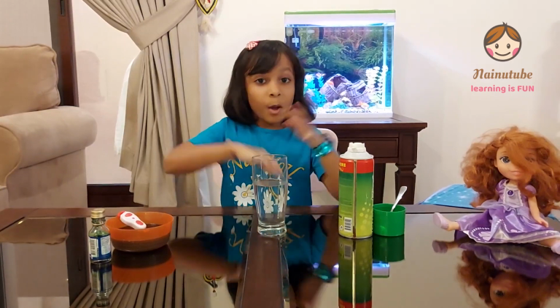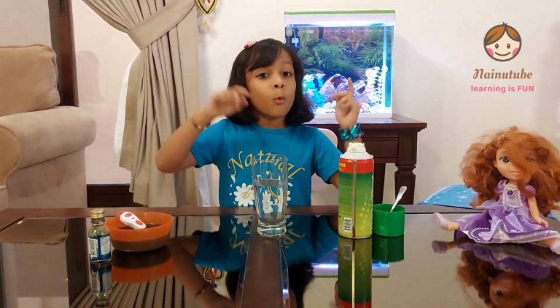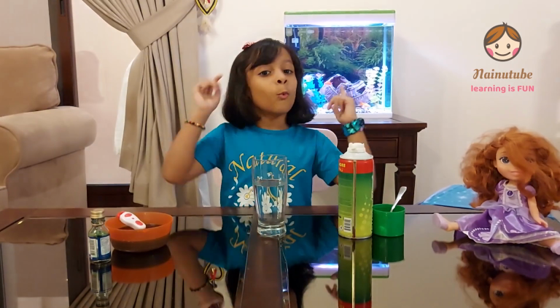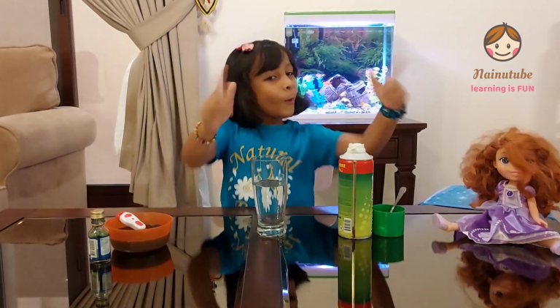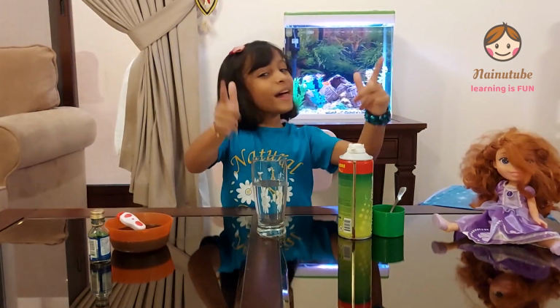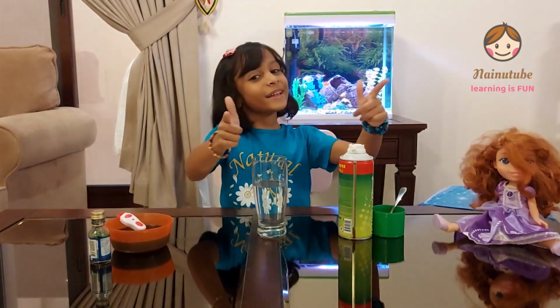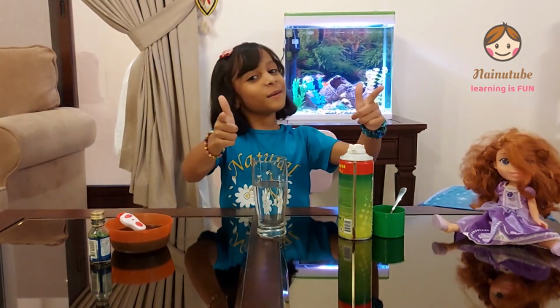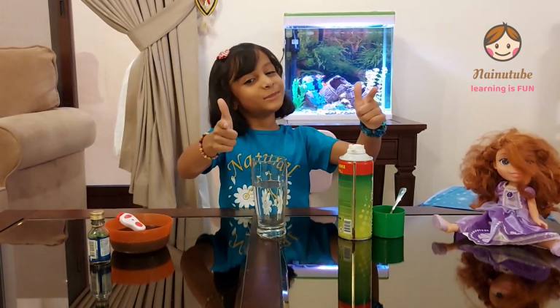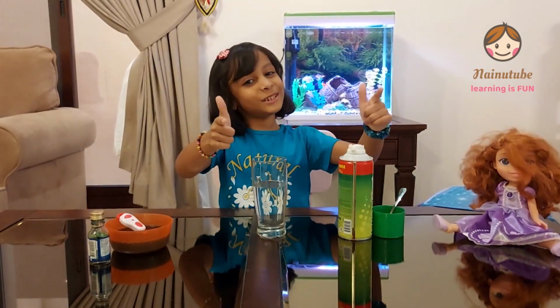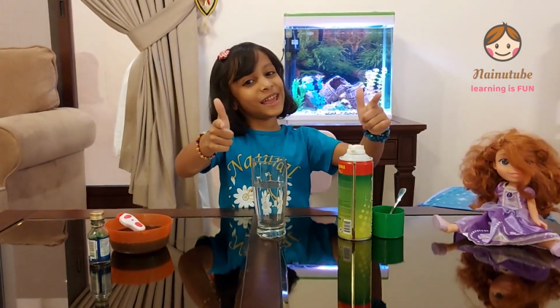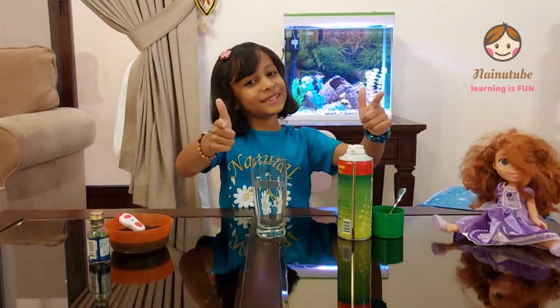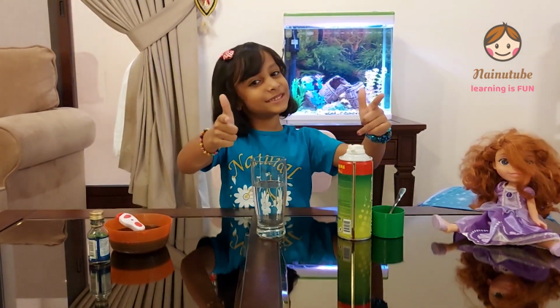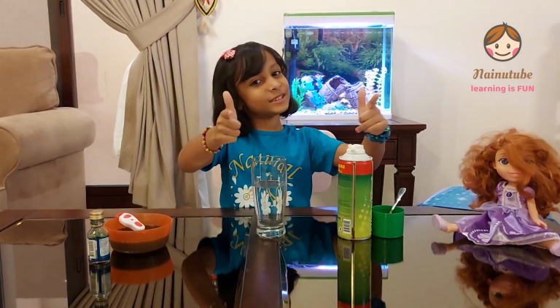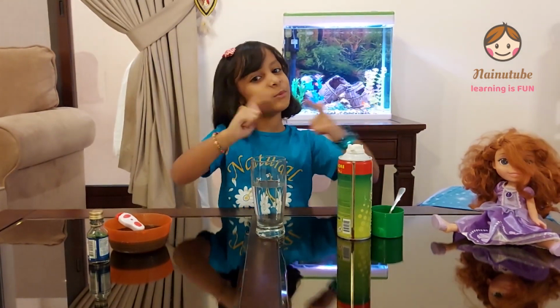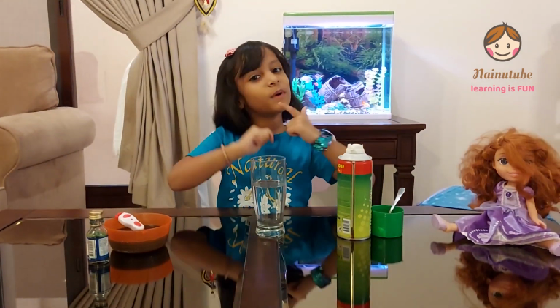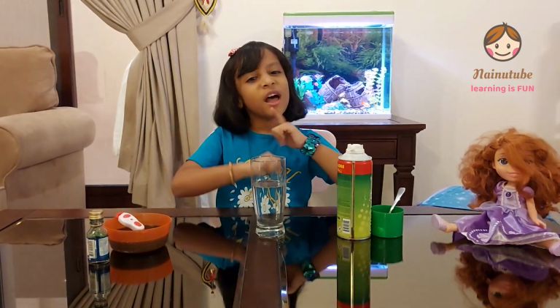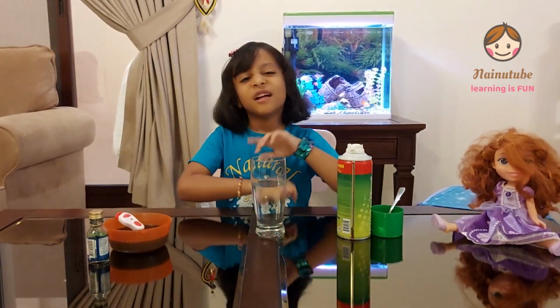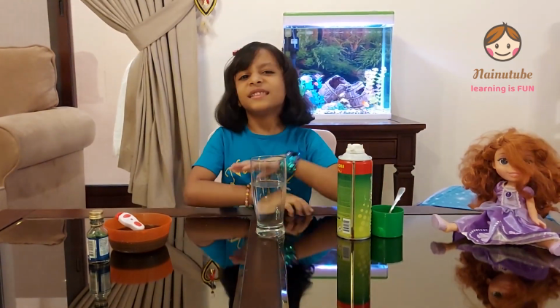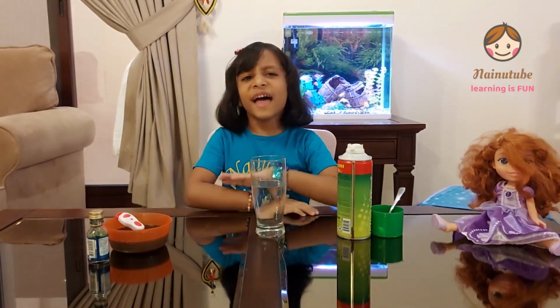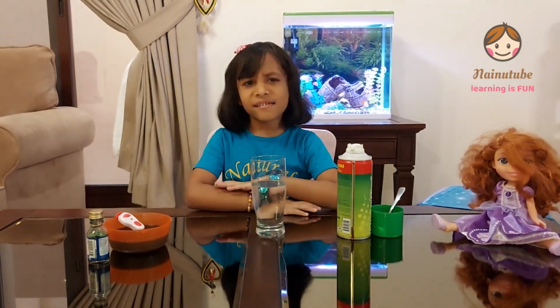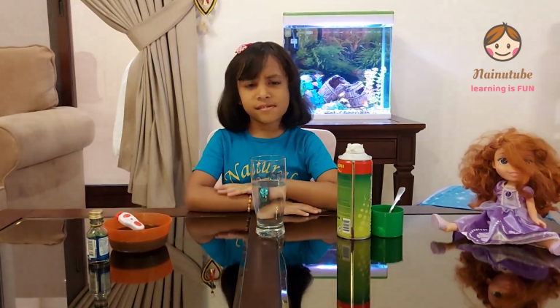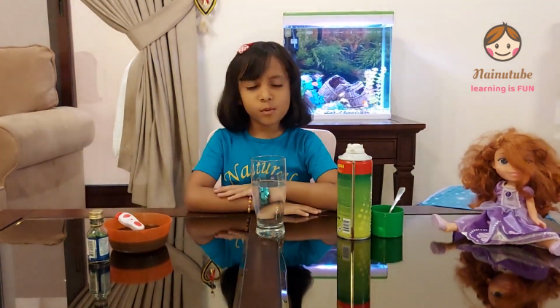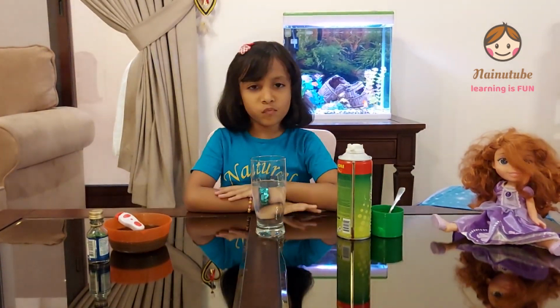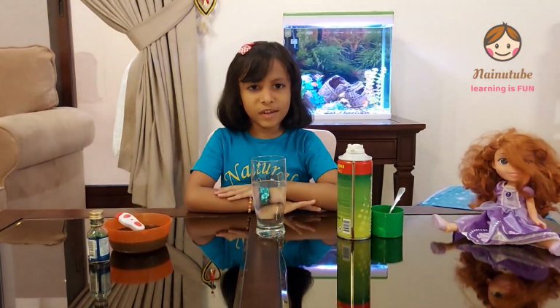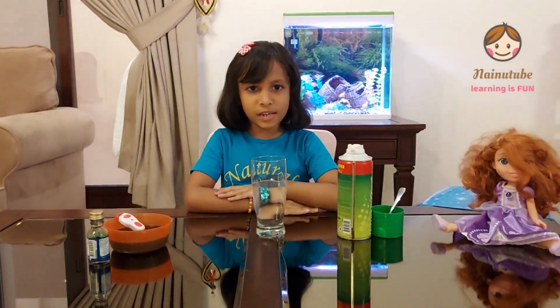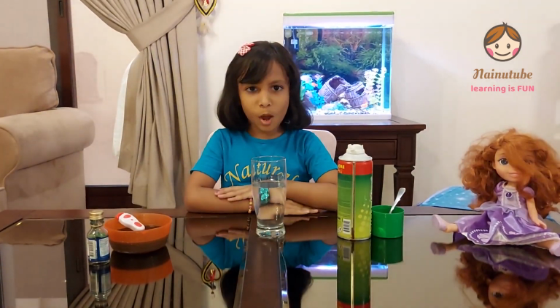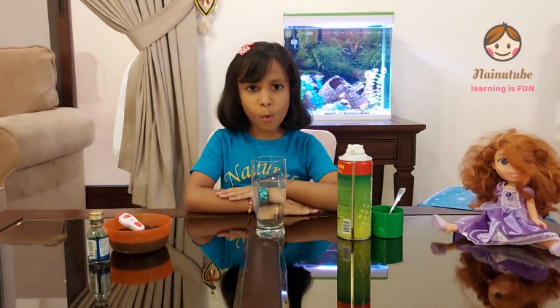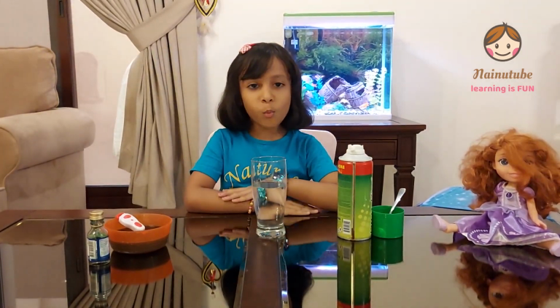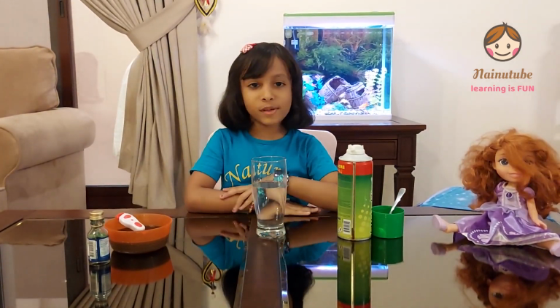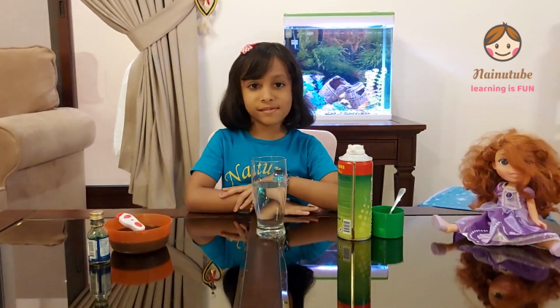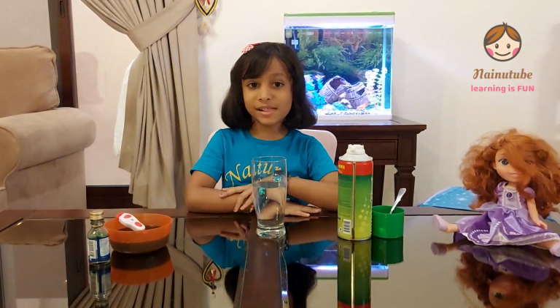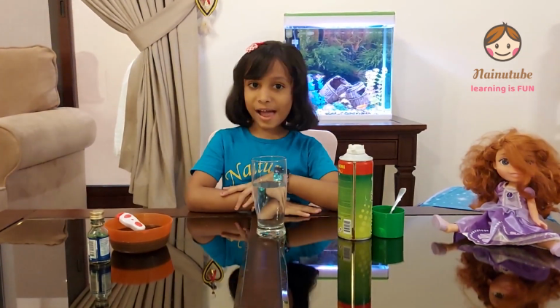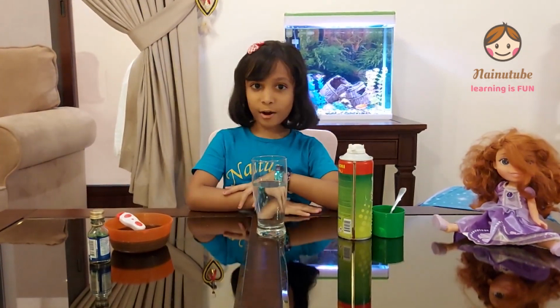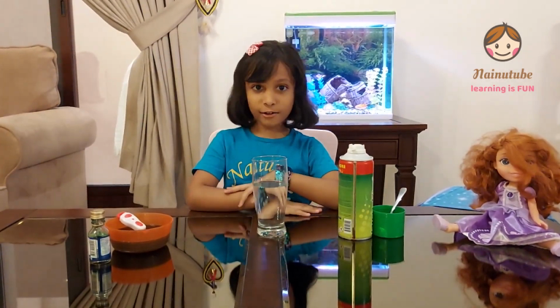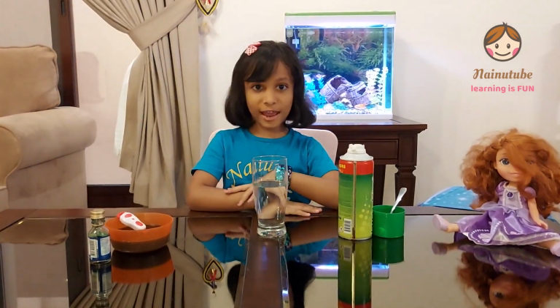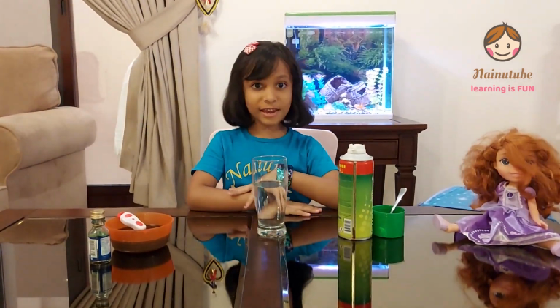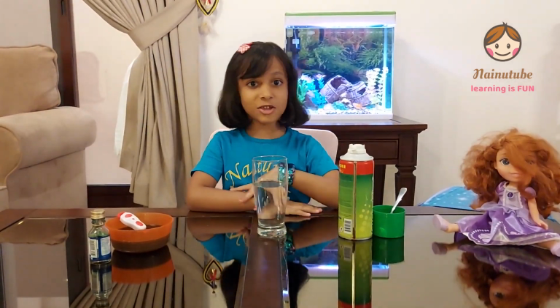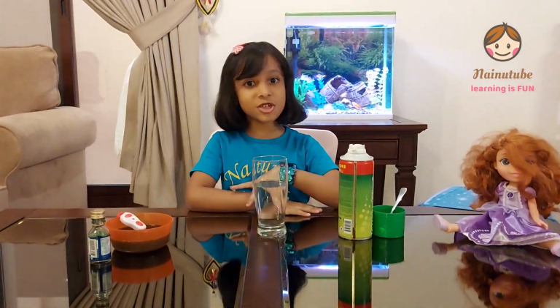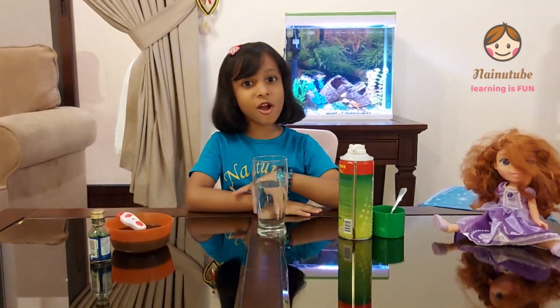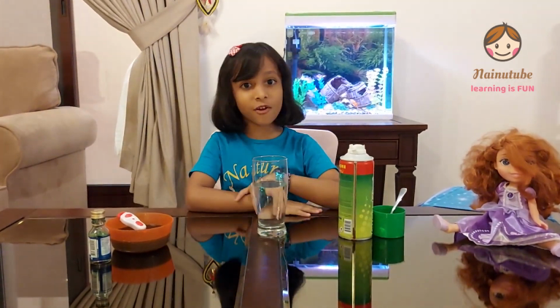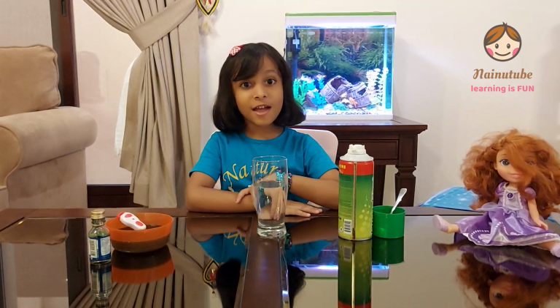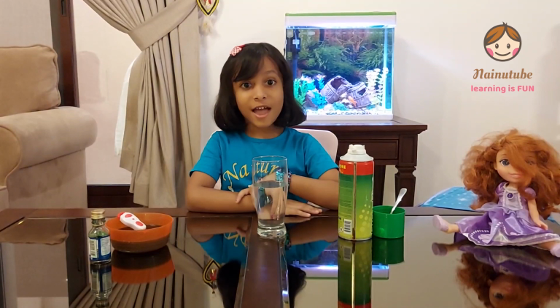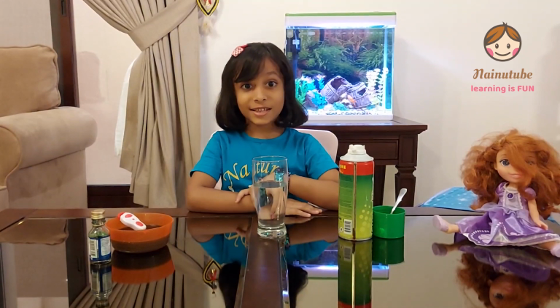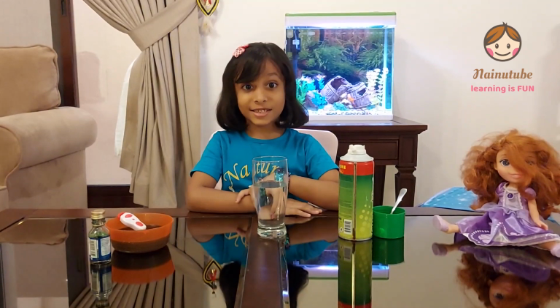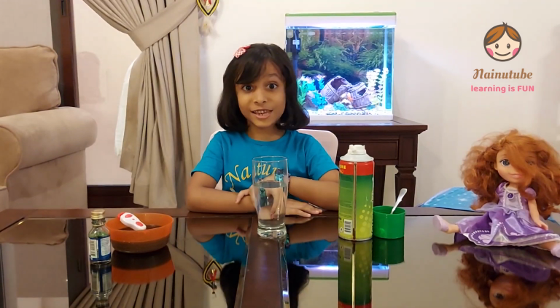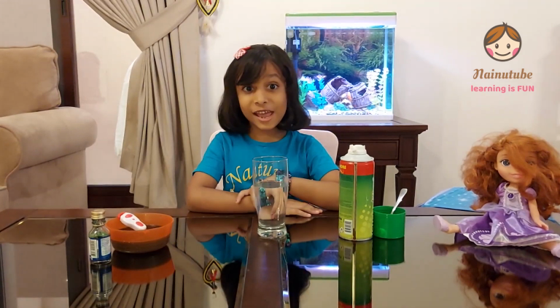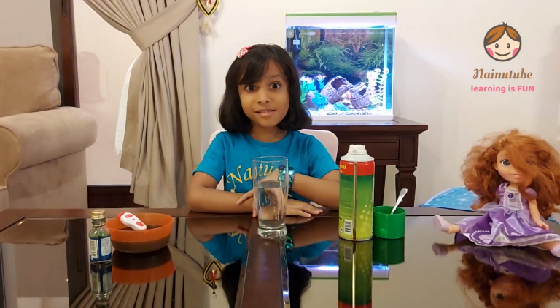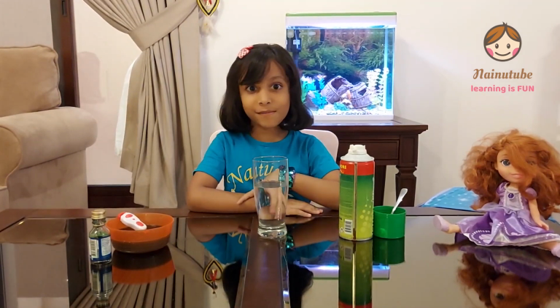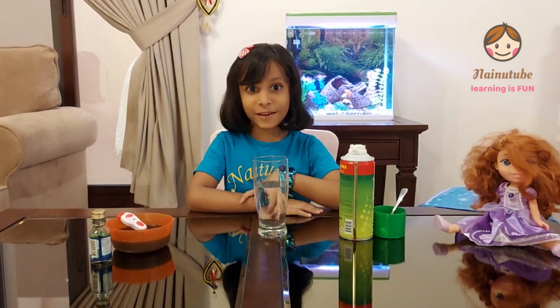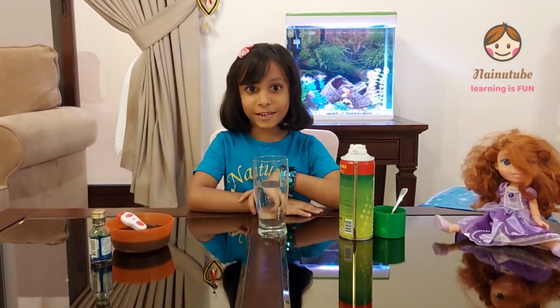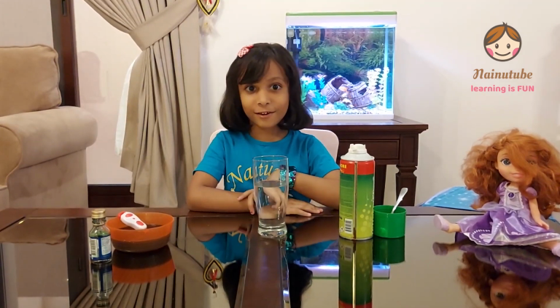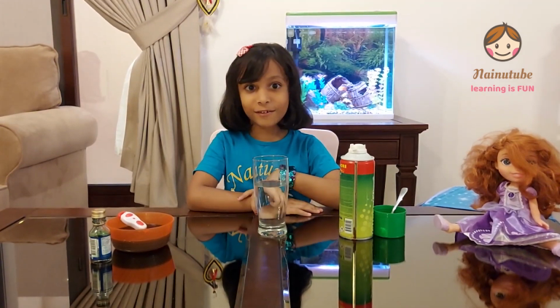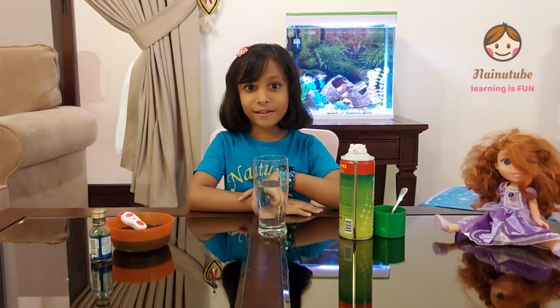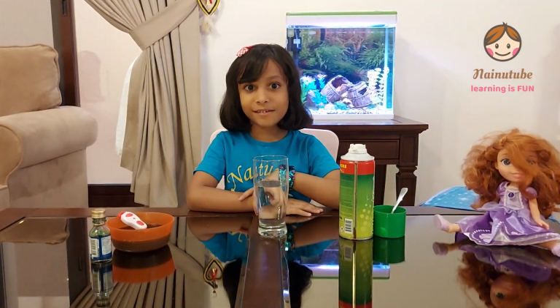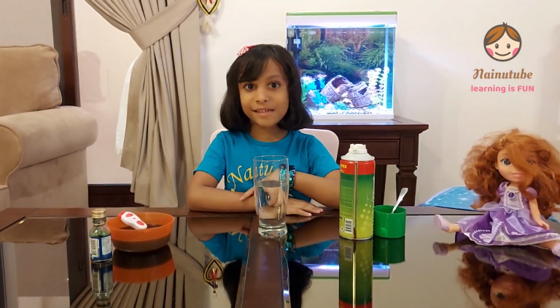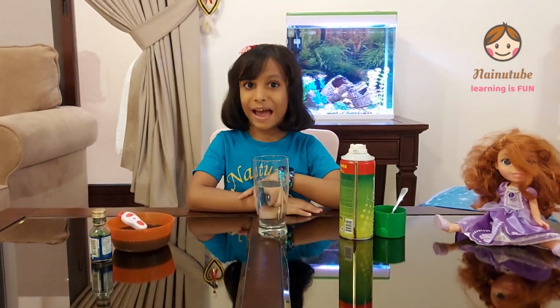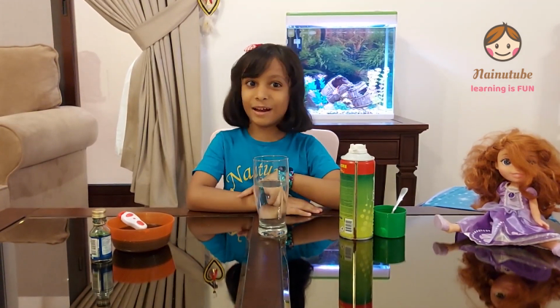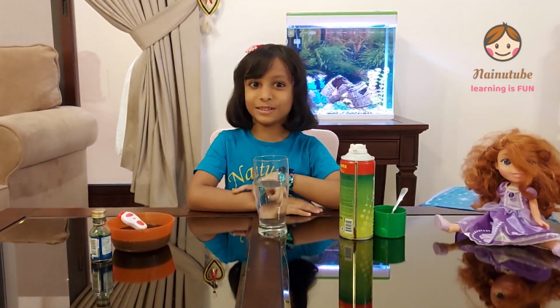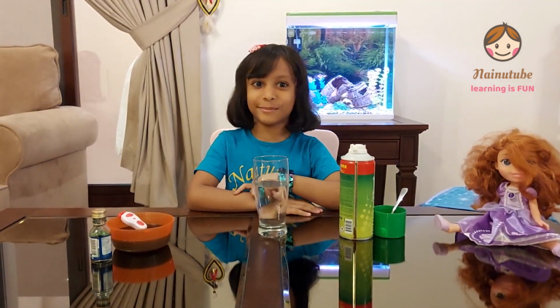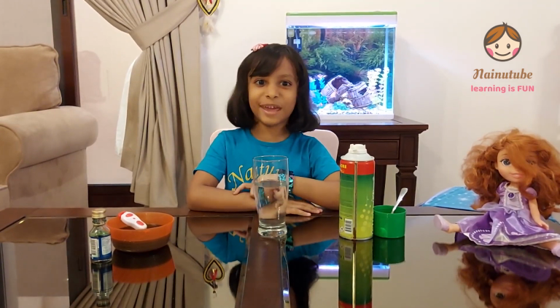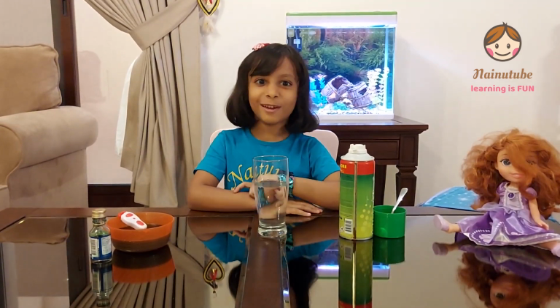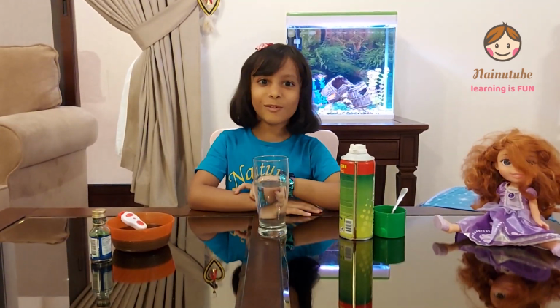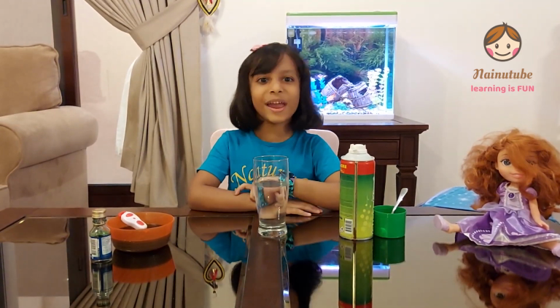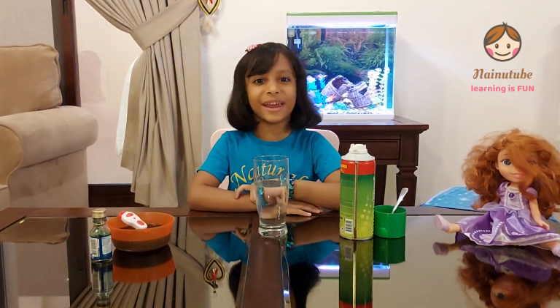Welcome to Magnitude! Last video was cloud in a jar, and today's video is how to make rain.